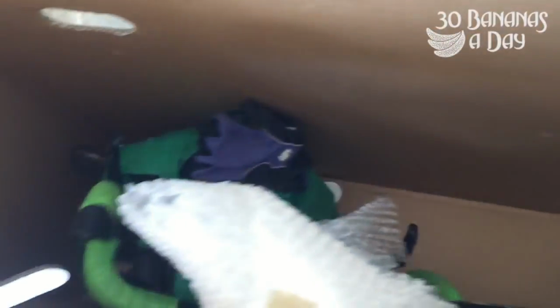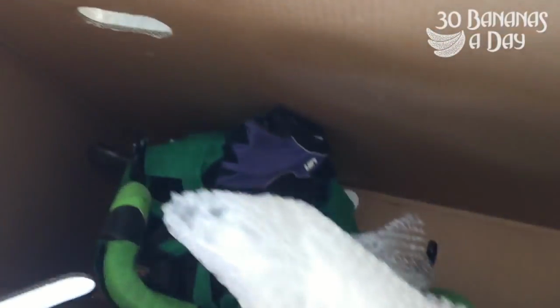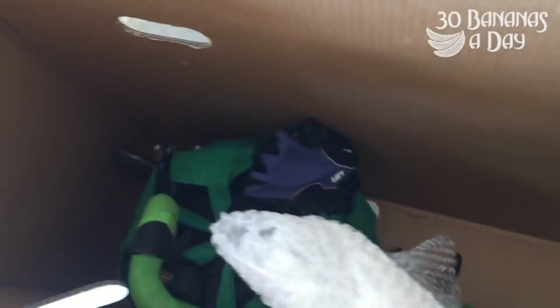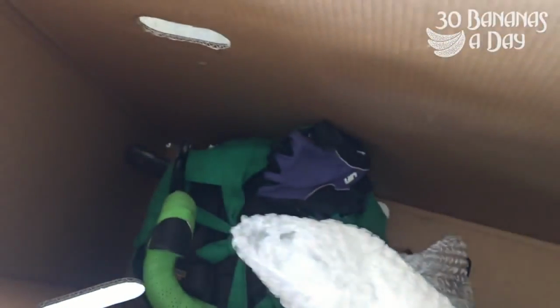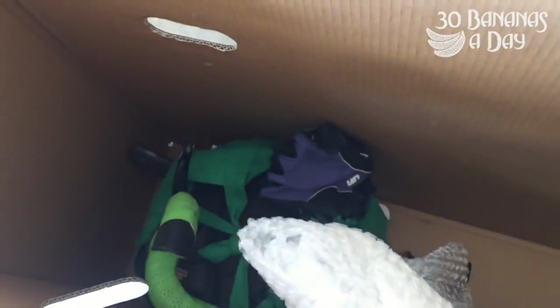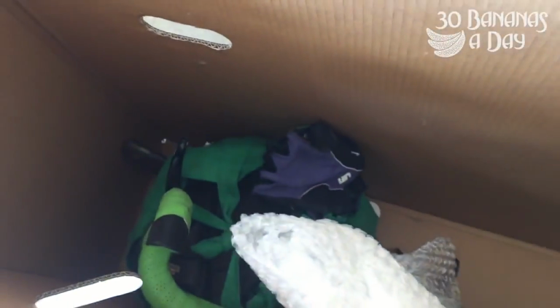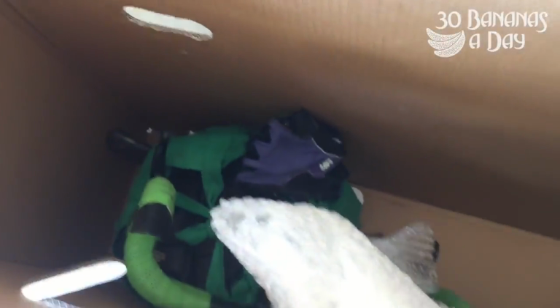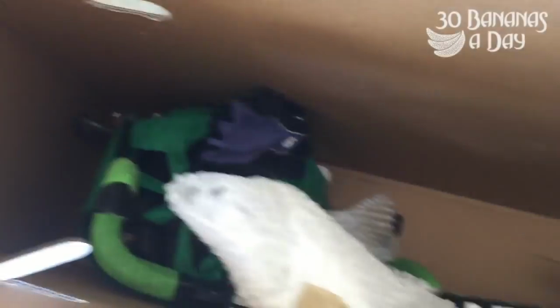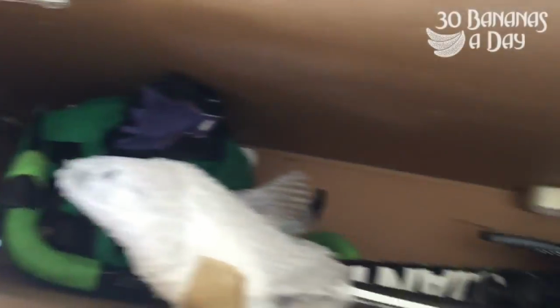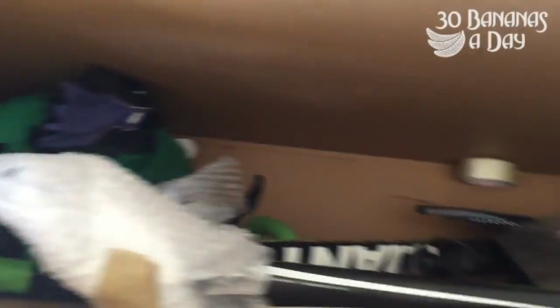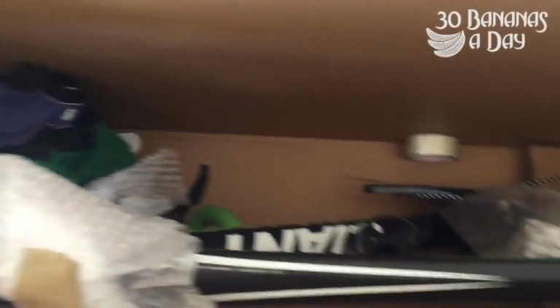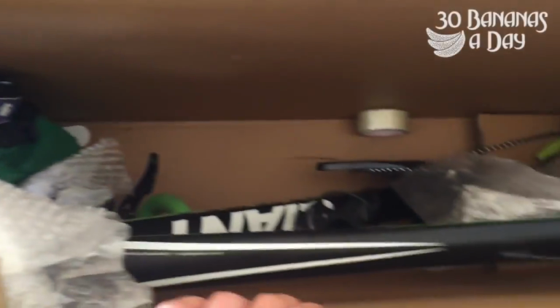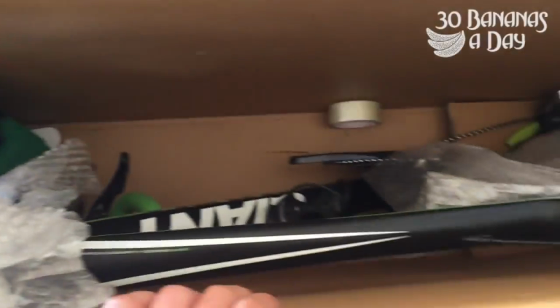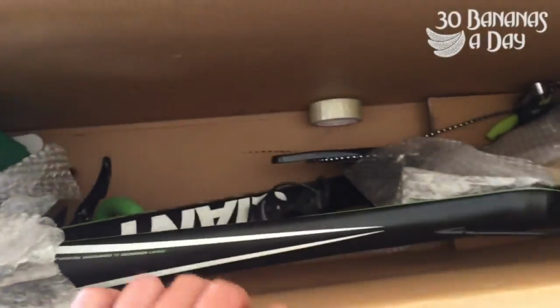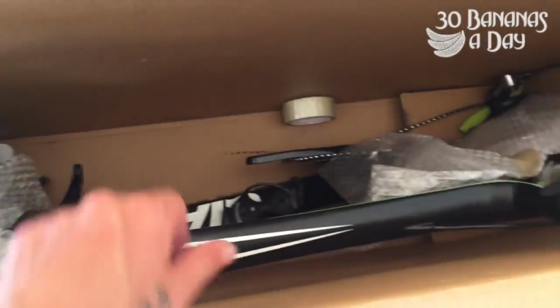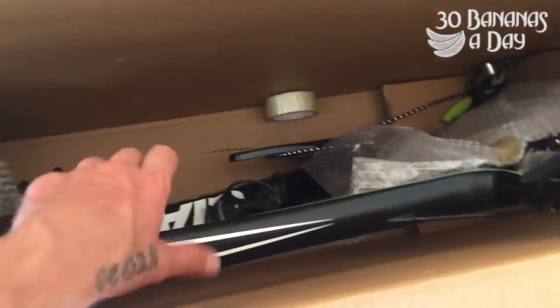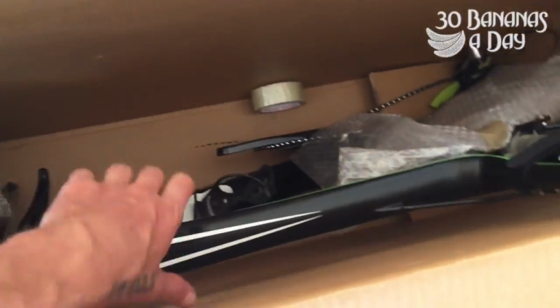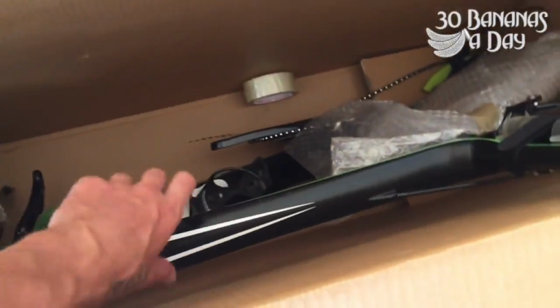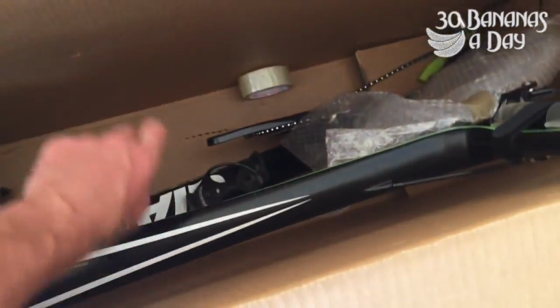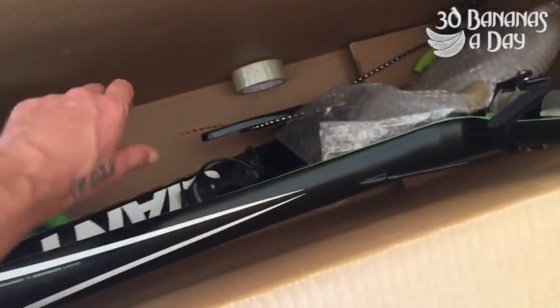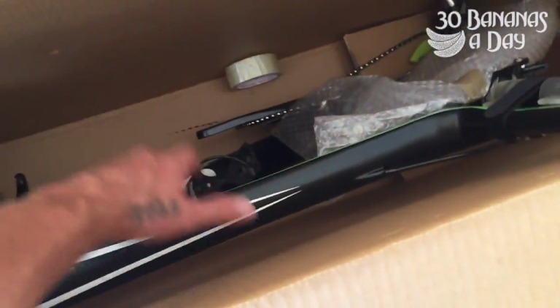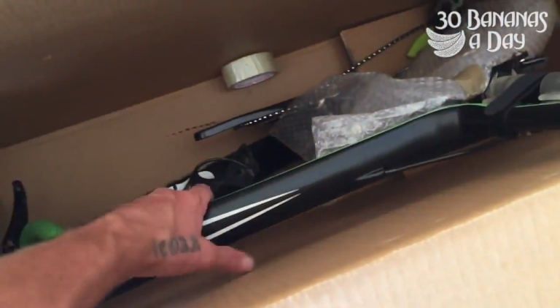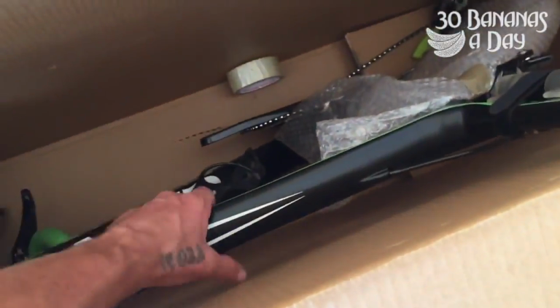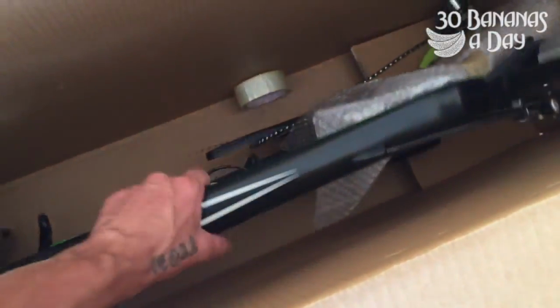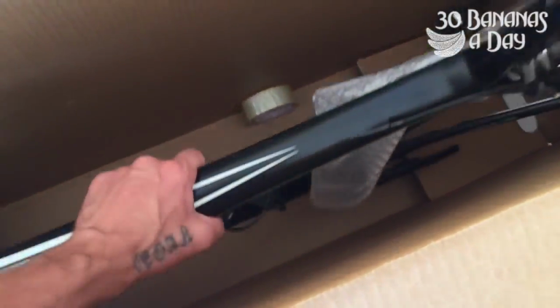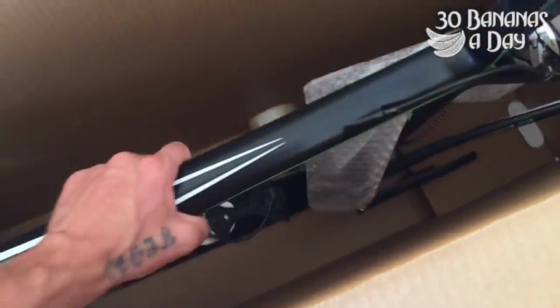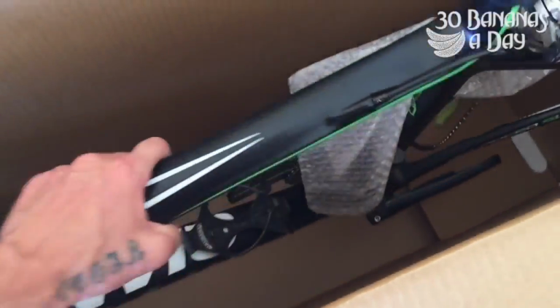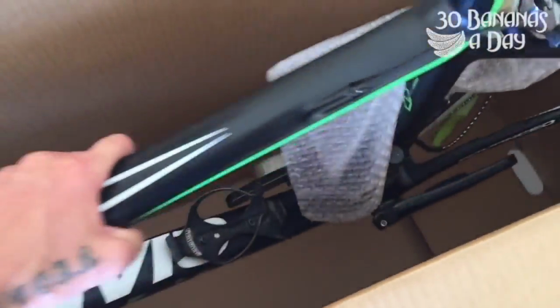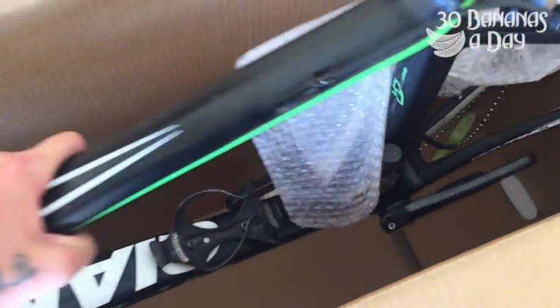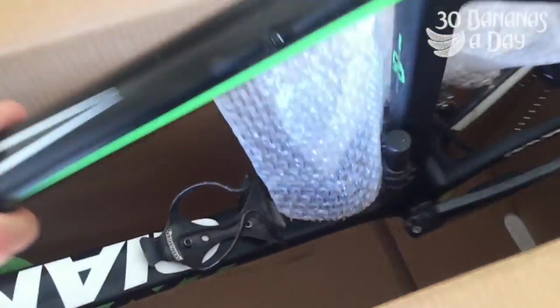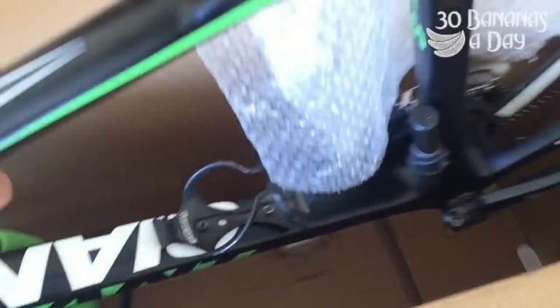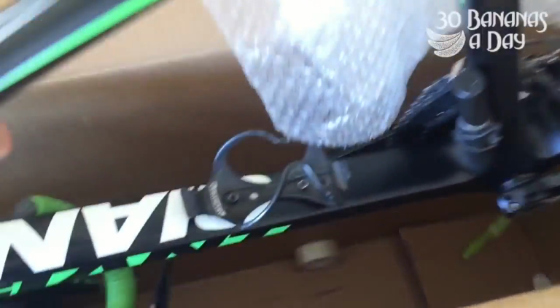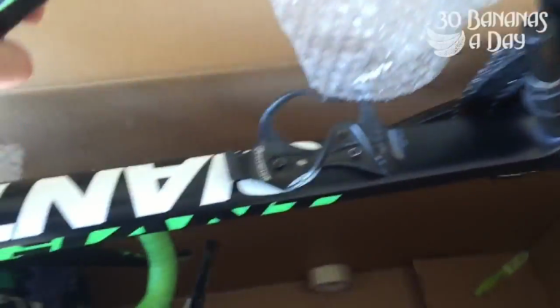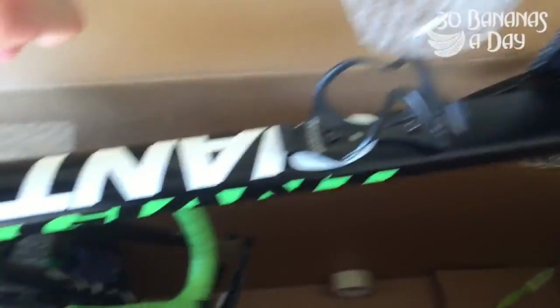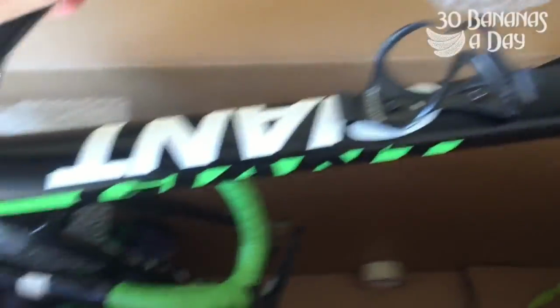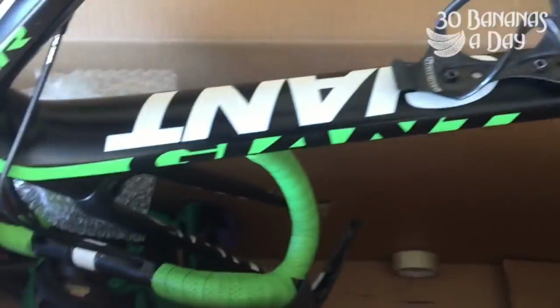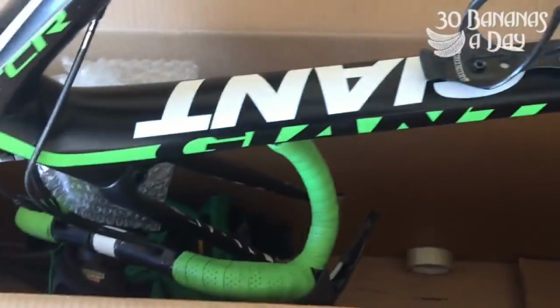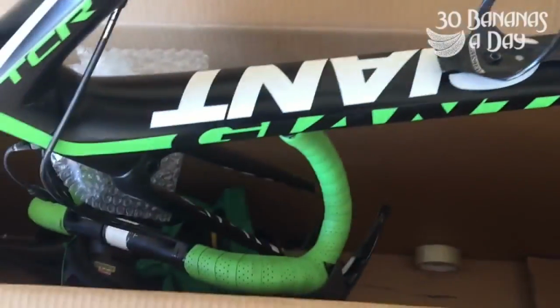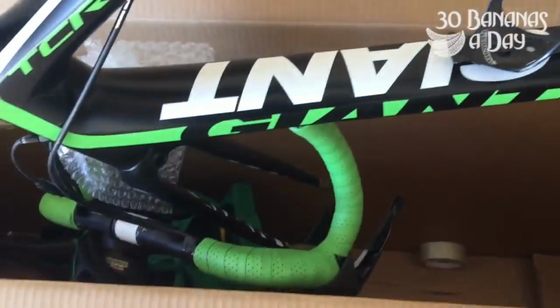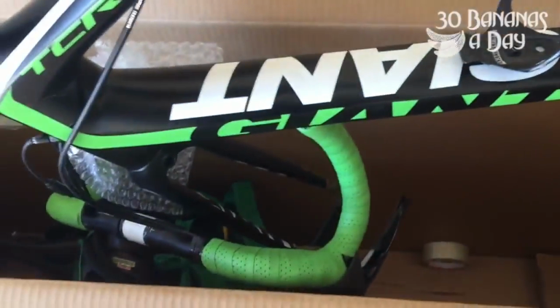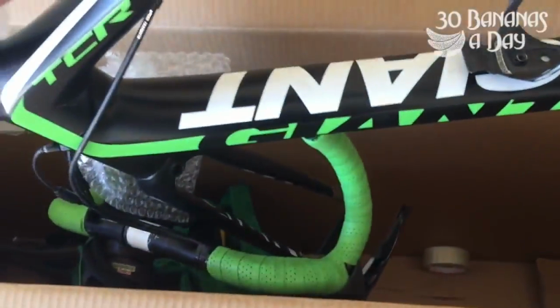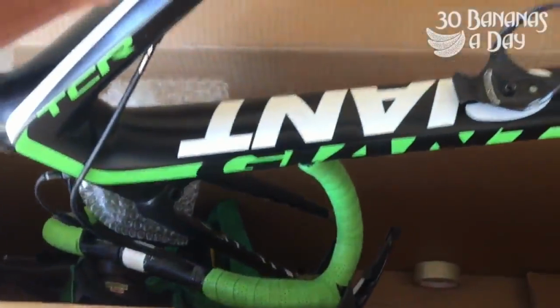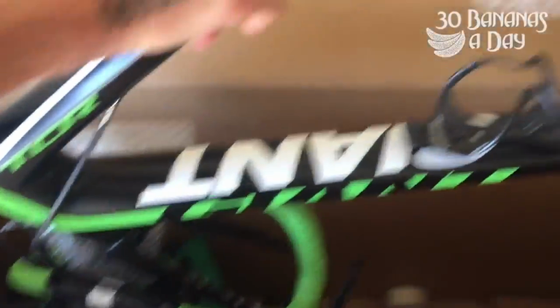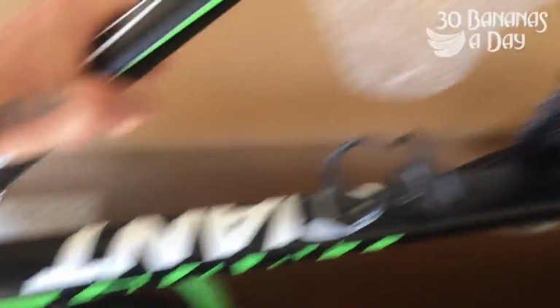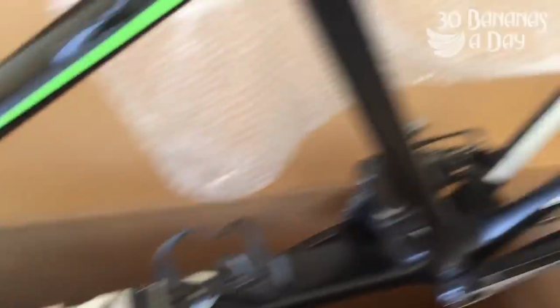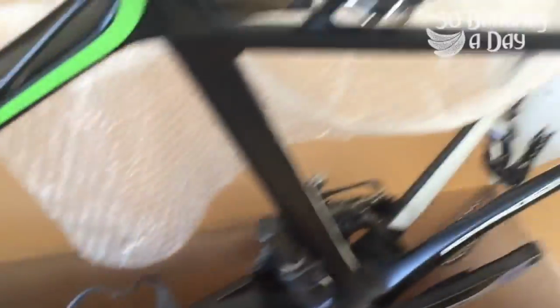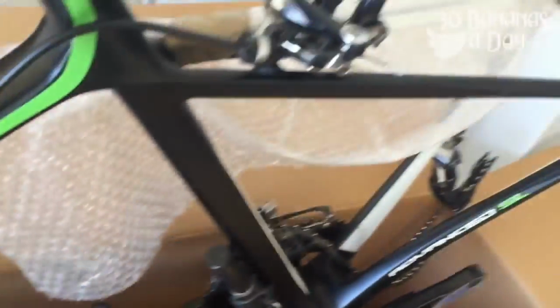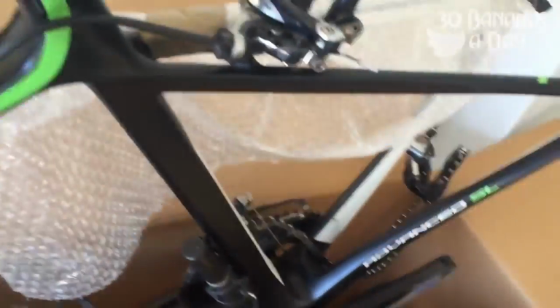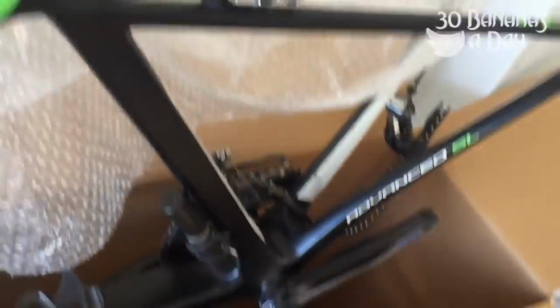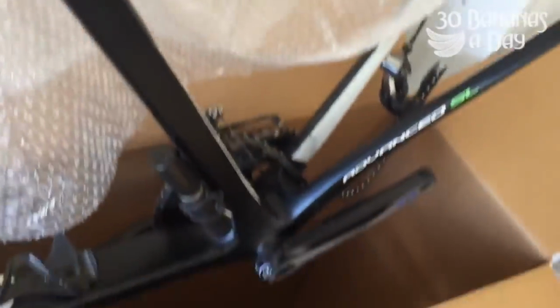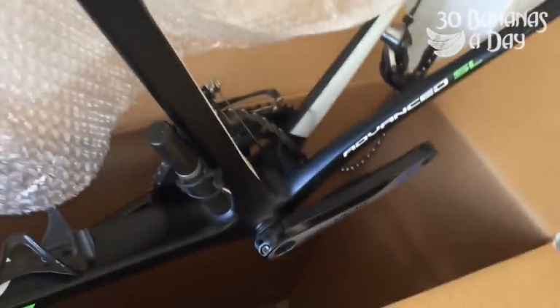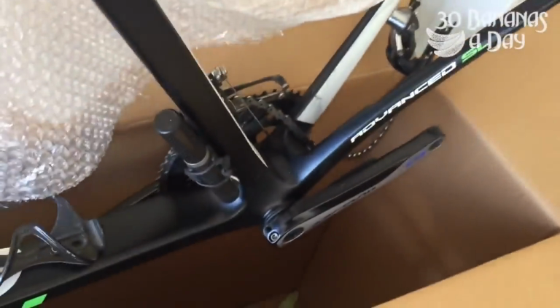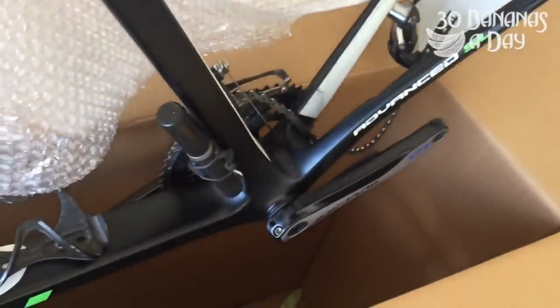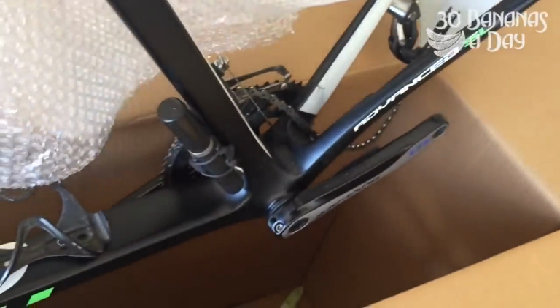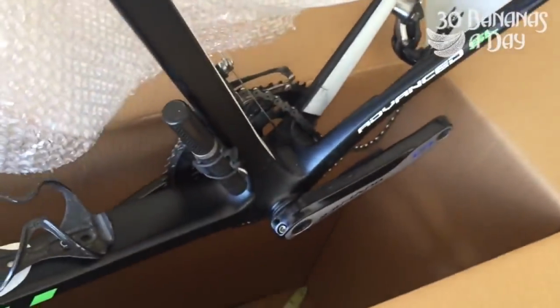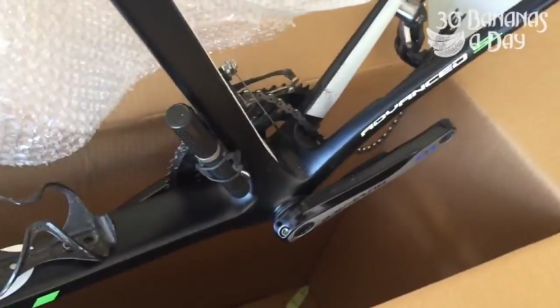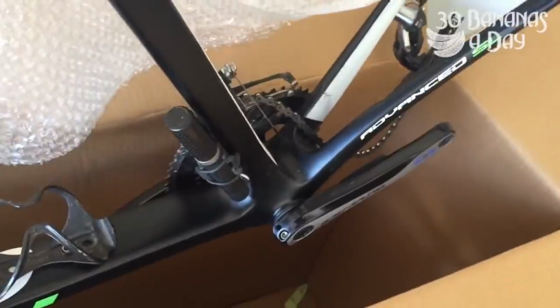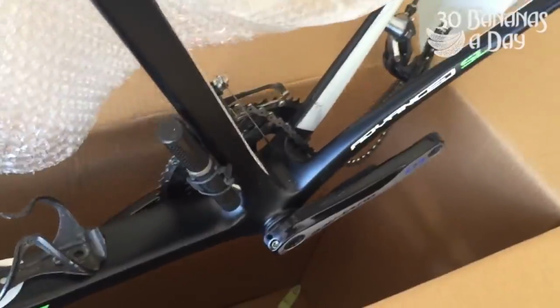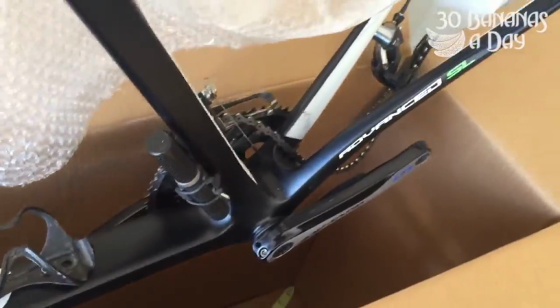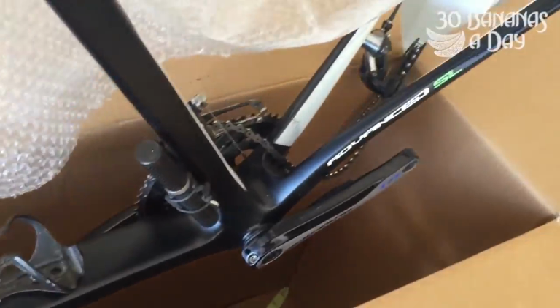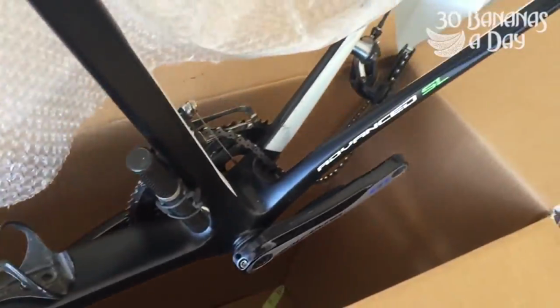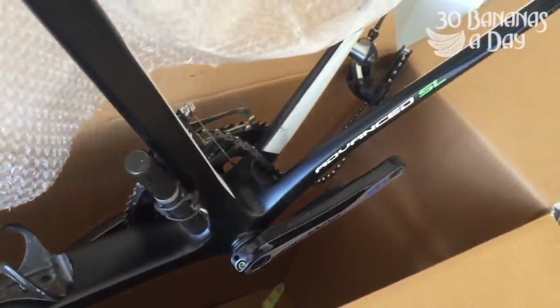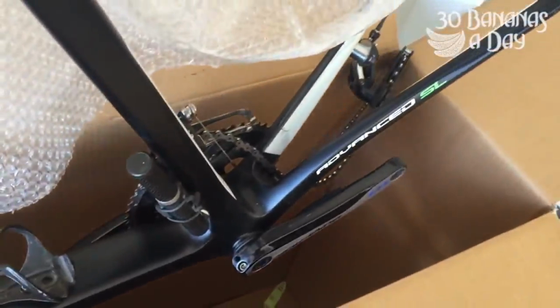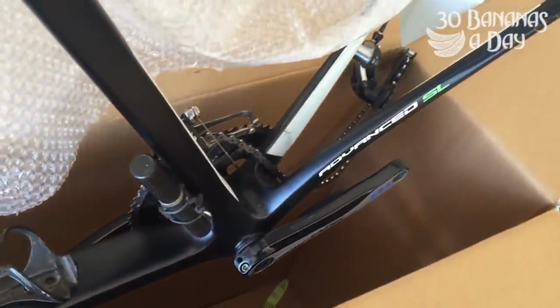Now bring it back out — no problems, no broken spokes, no problems. The bike looks perfect. That's how you do it — easy done. No need for $700 bike boxes. I put my $15,000 bike in a cardboard box.